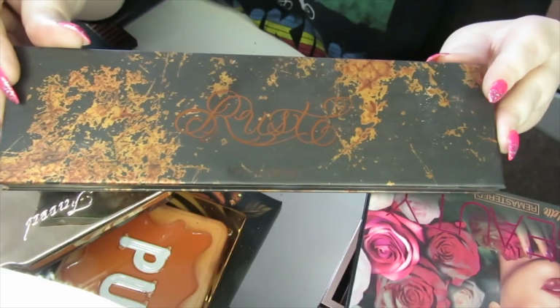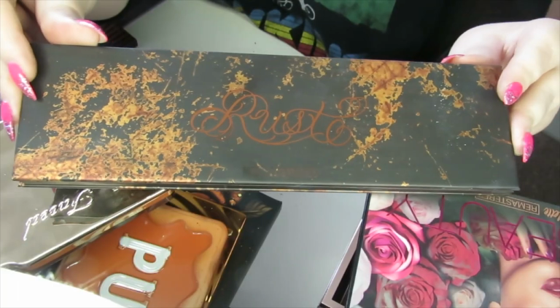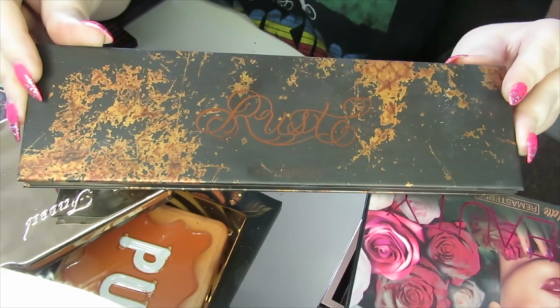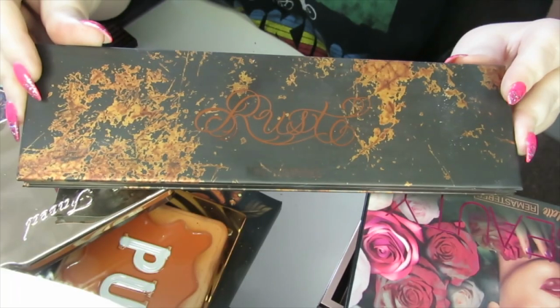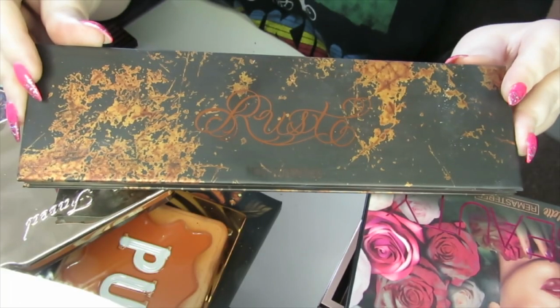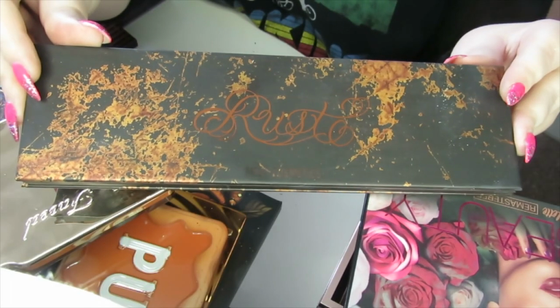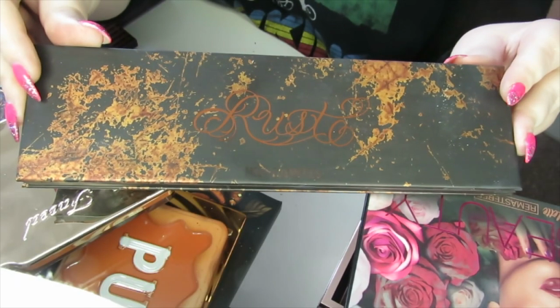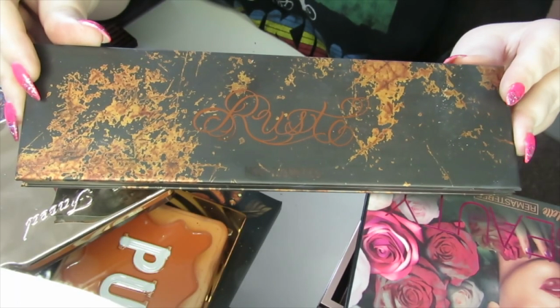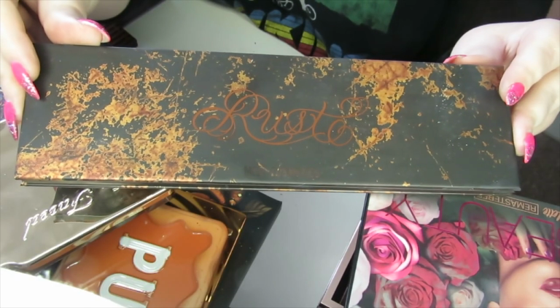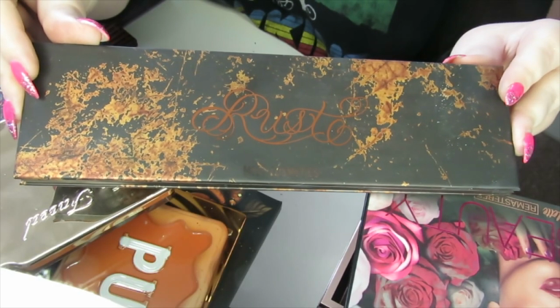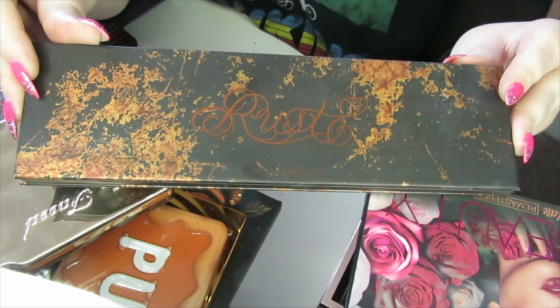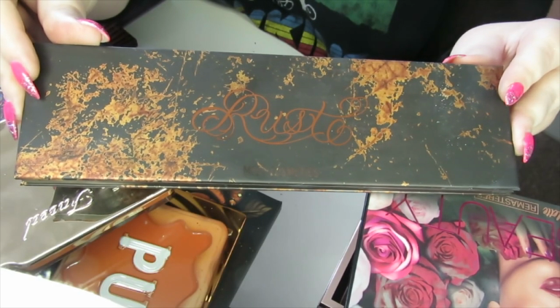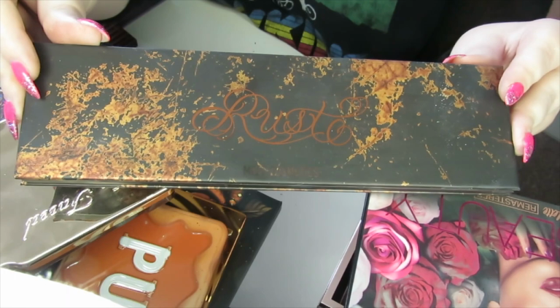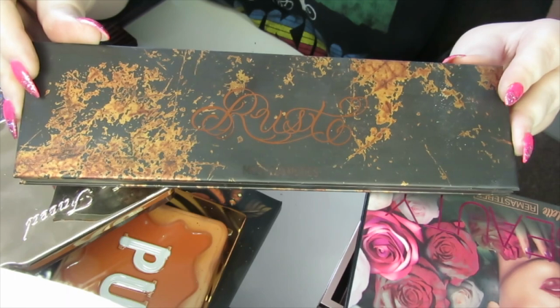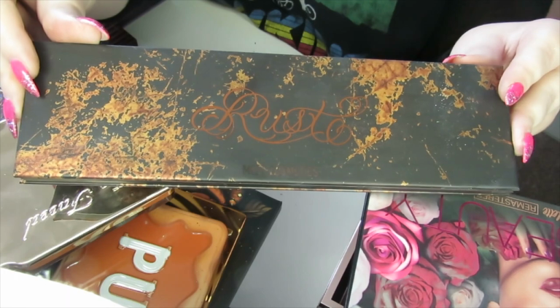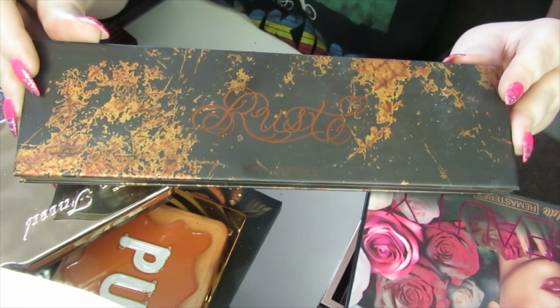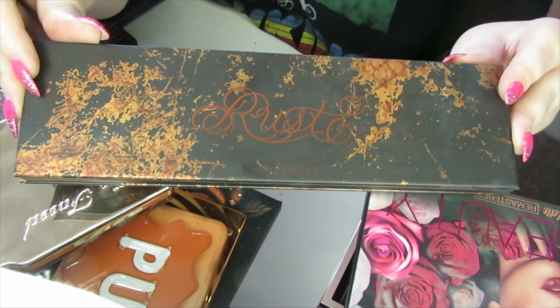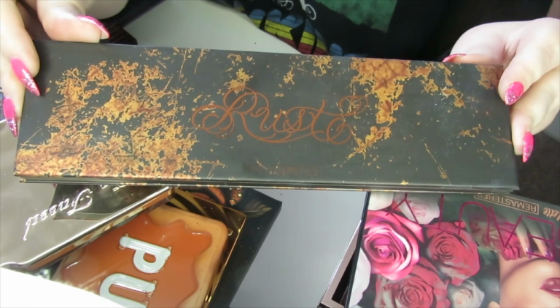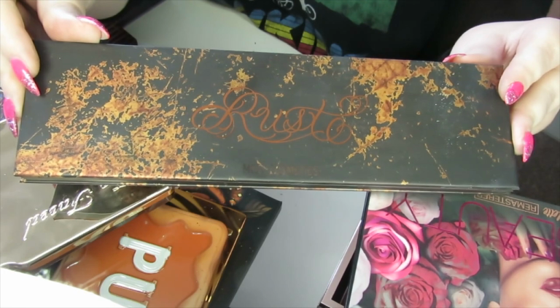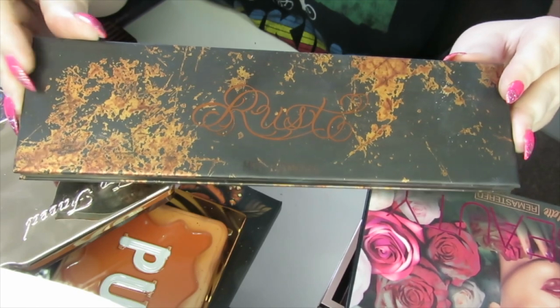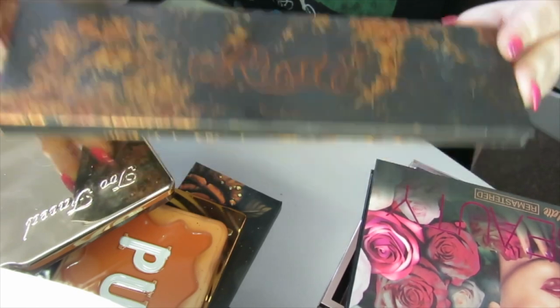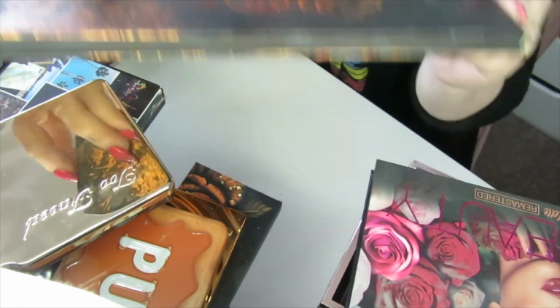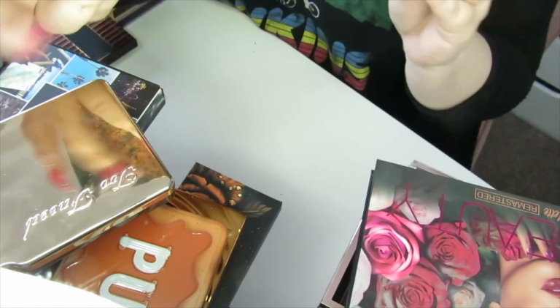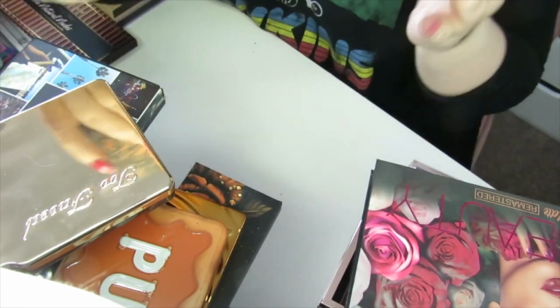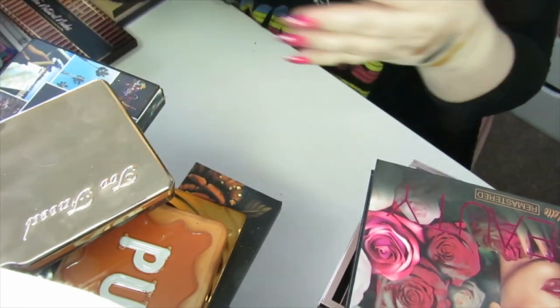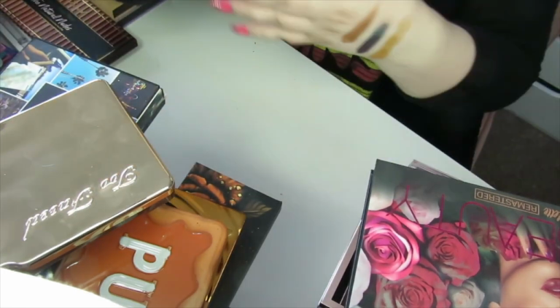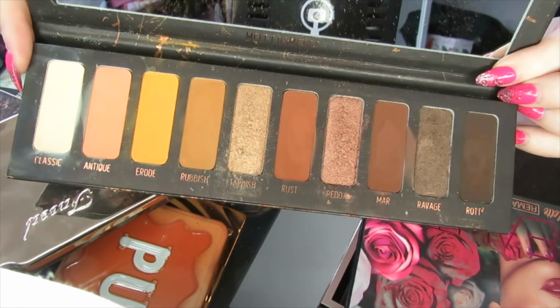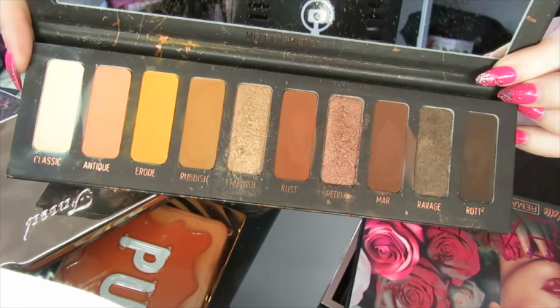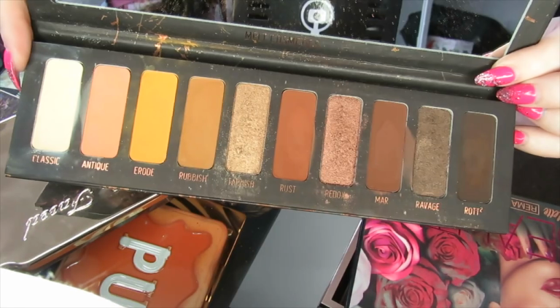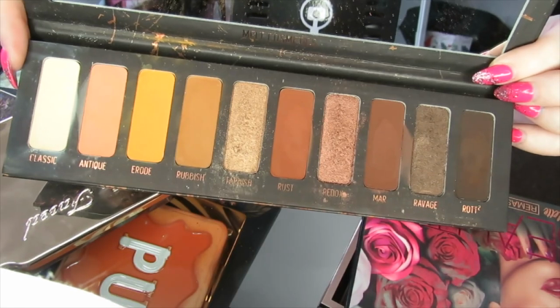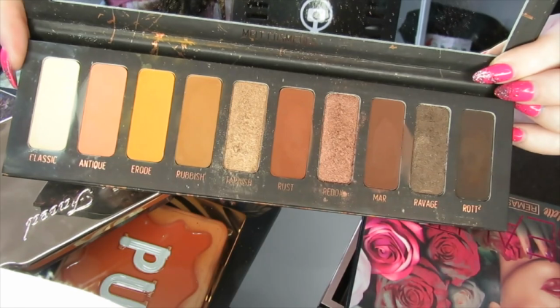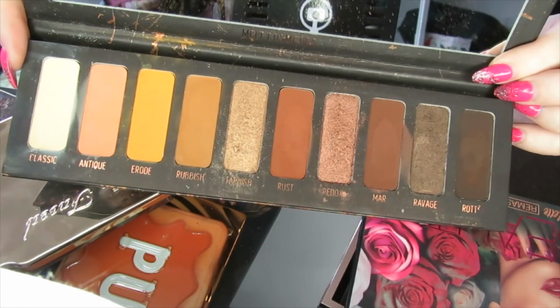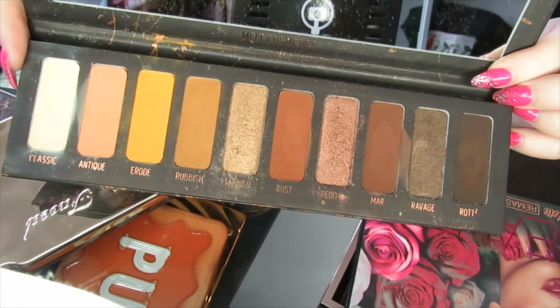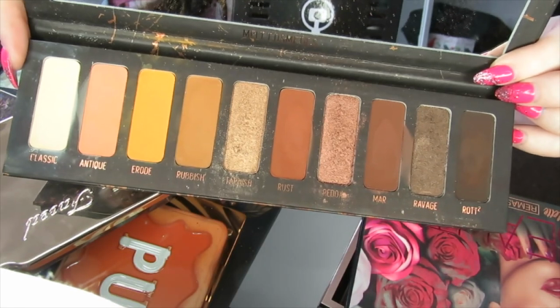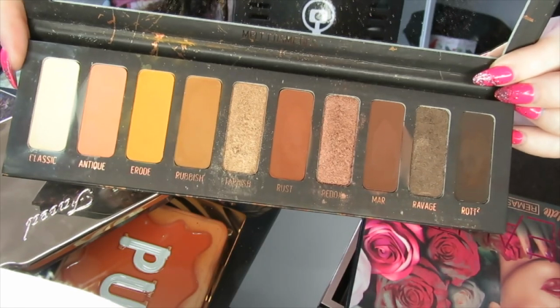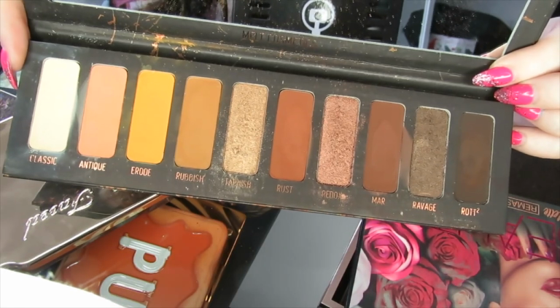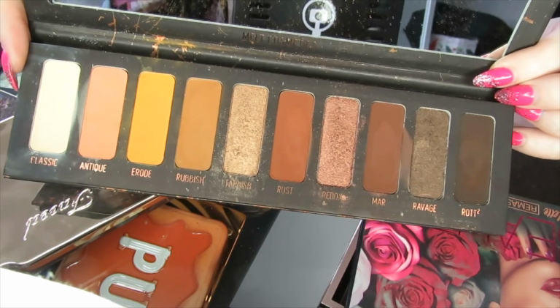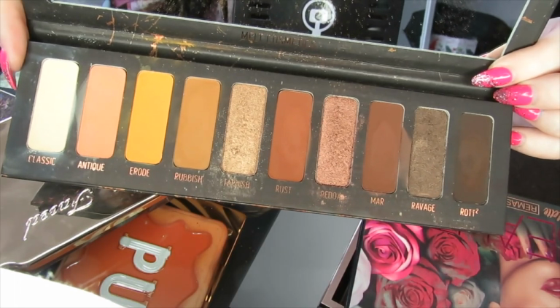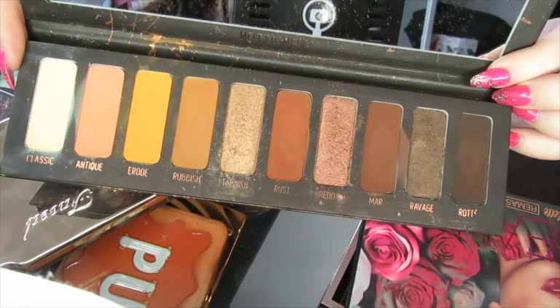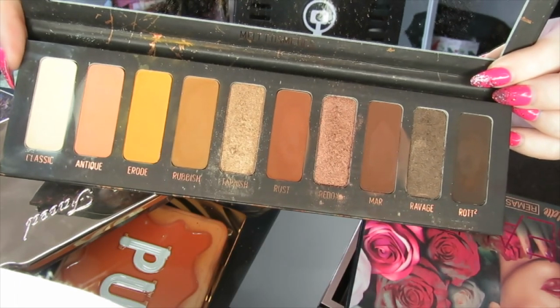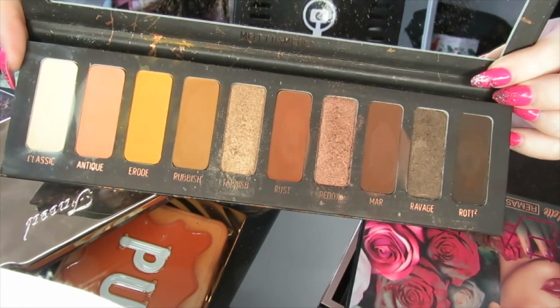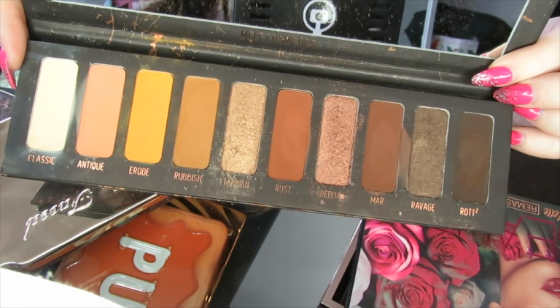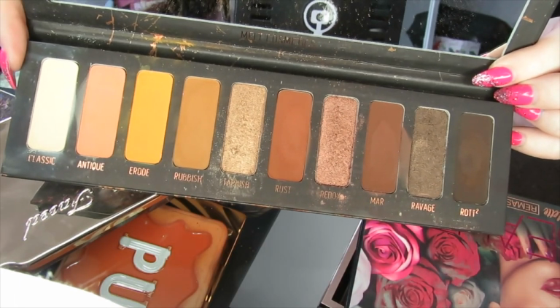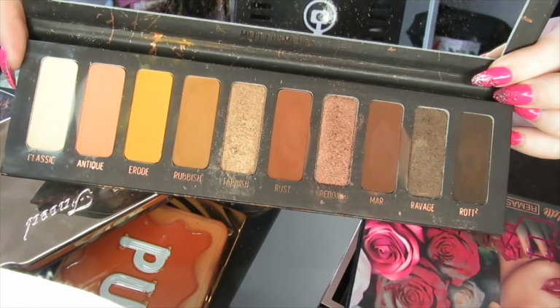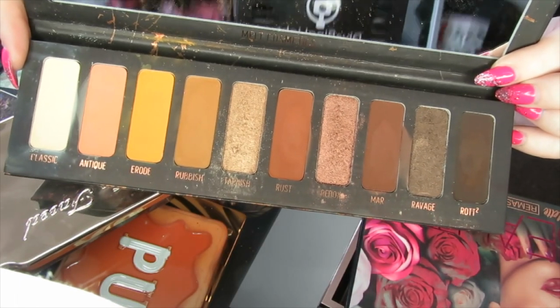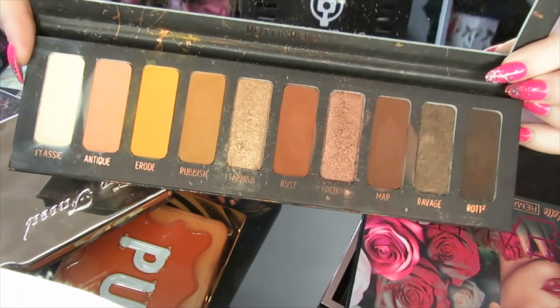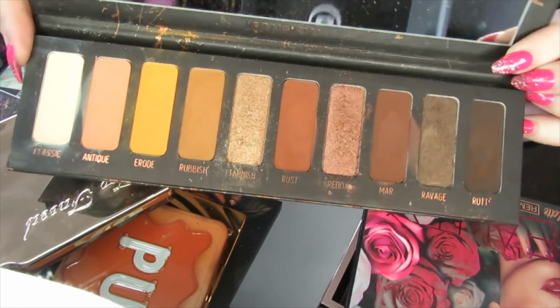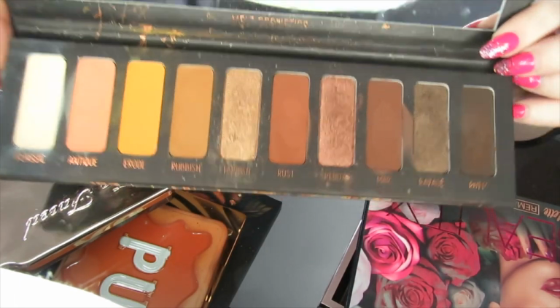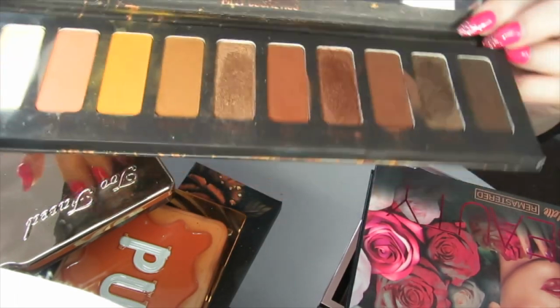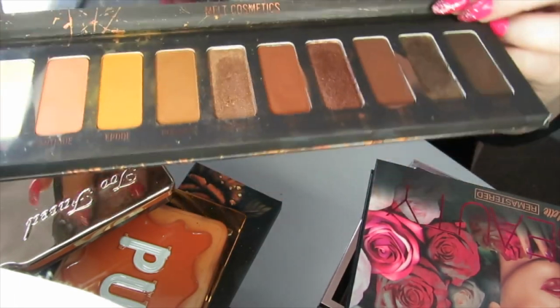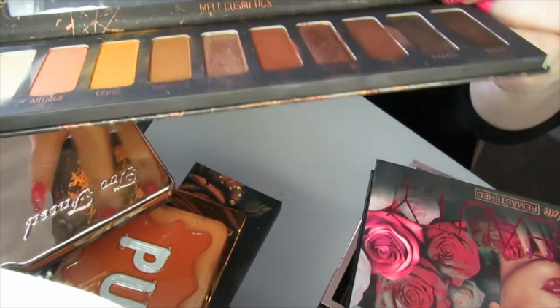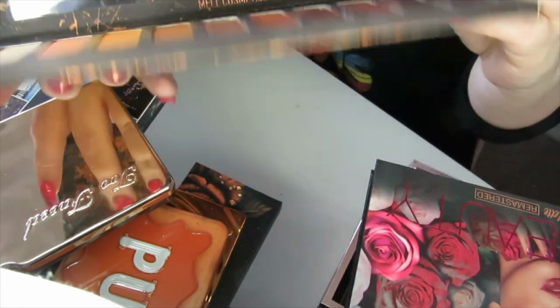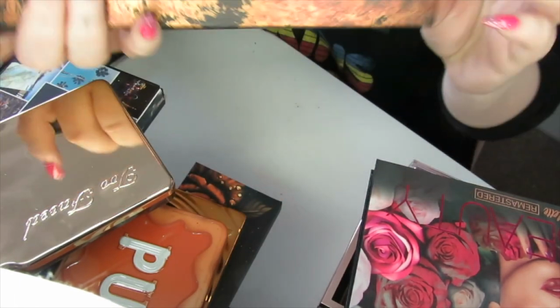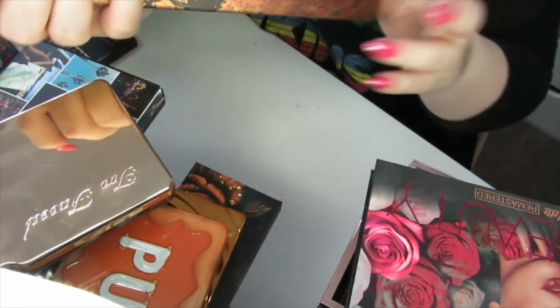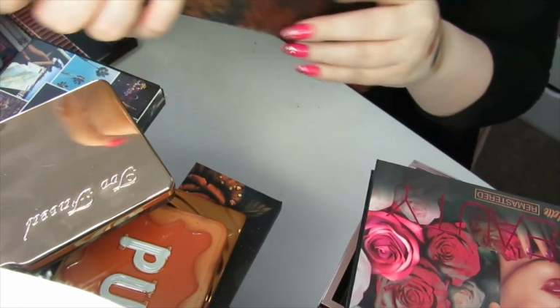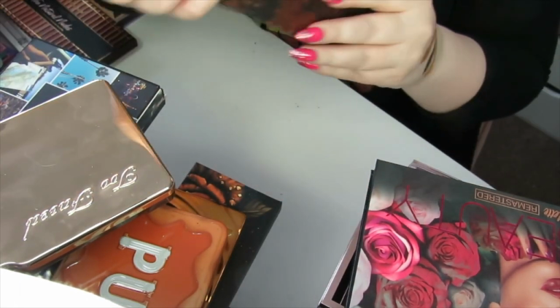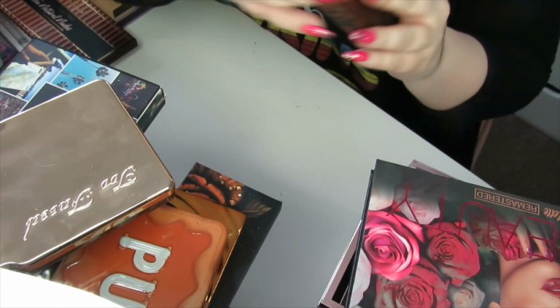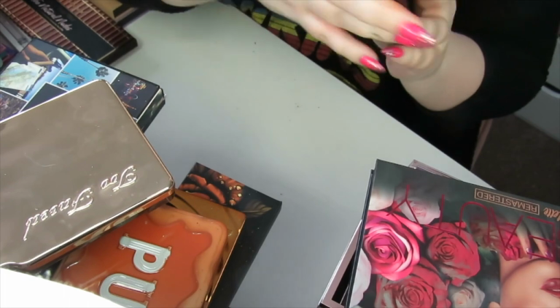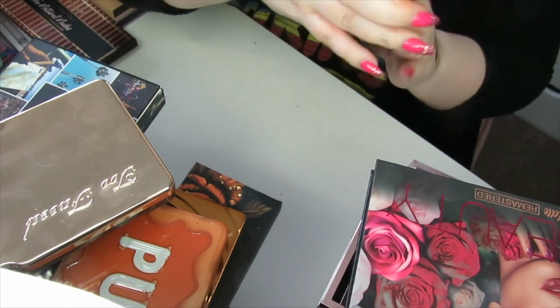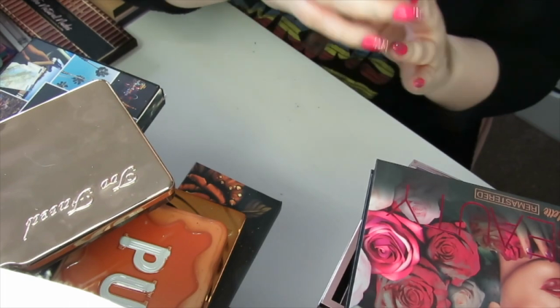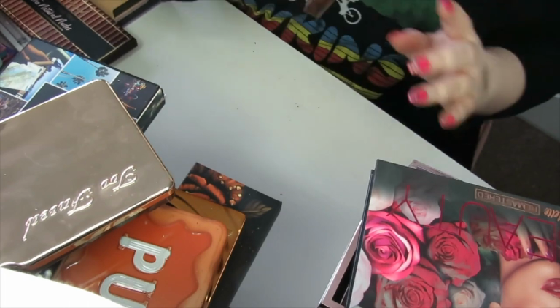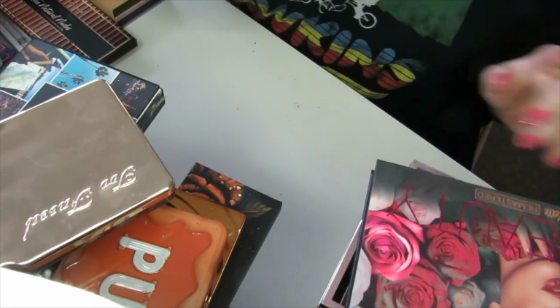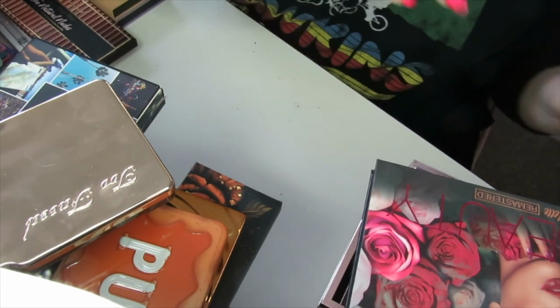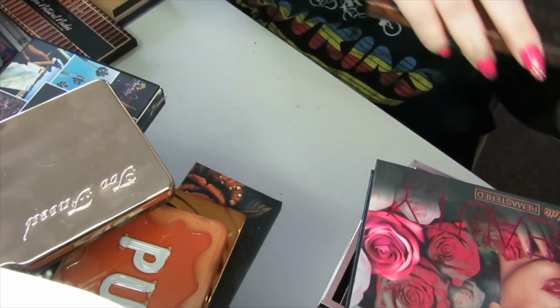This next palette is by Melt Cosmetics — the Rust palette. Really beautiful, grungy, rusty shades. I absolutely love this palette. This is definitely a keep.